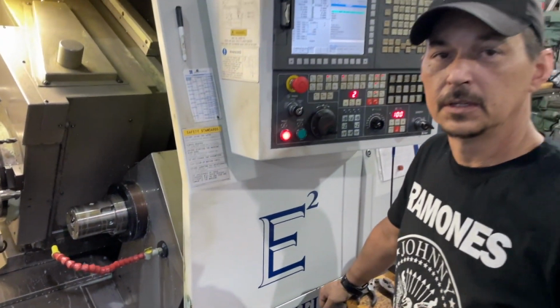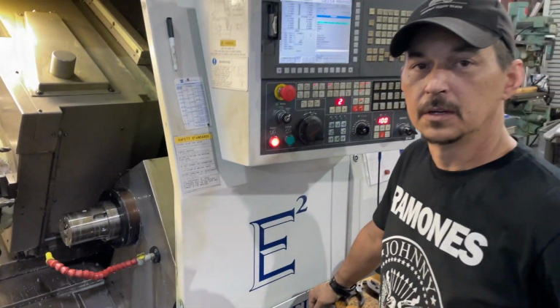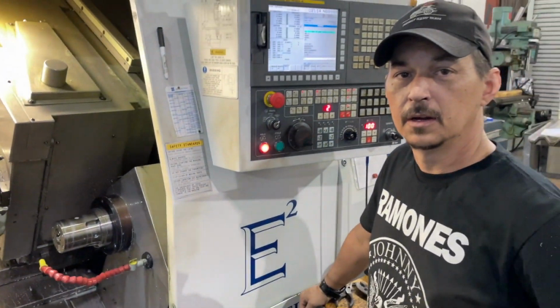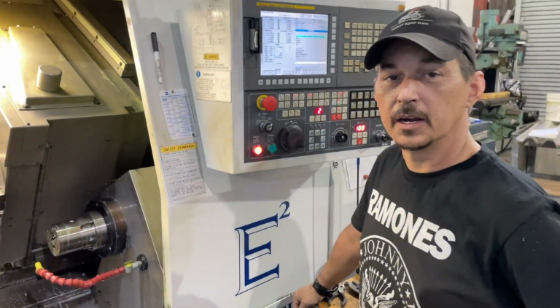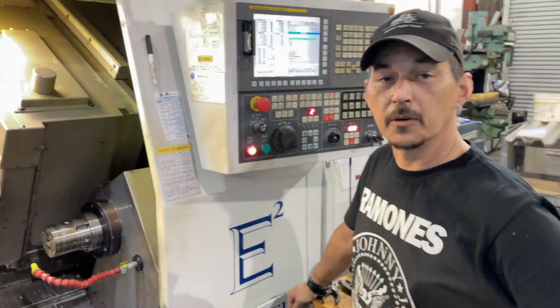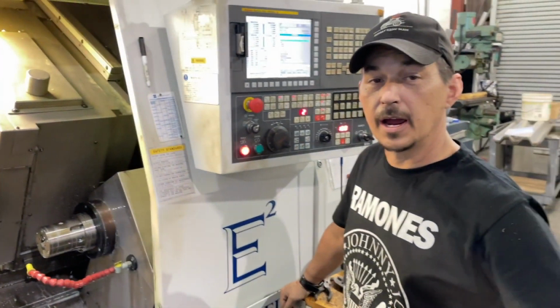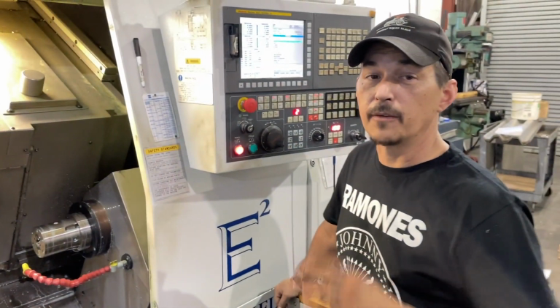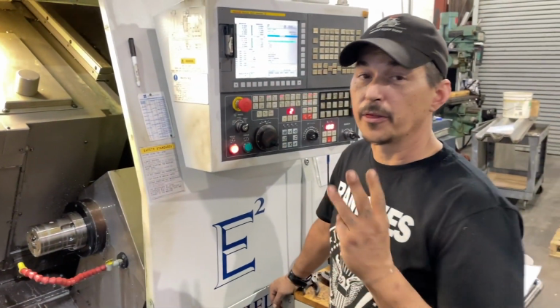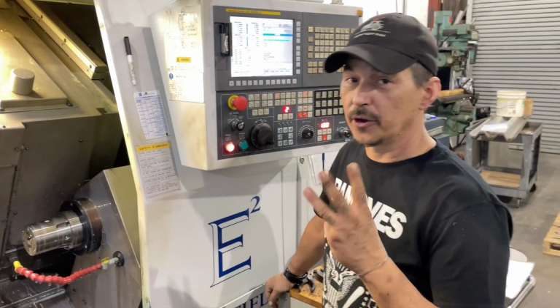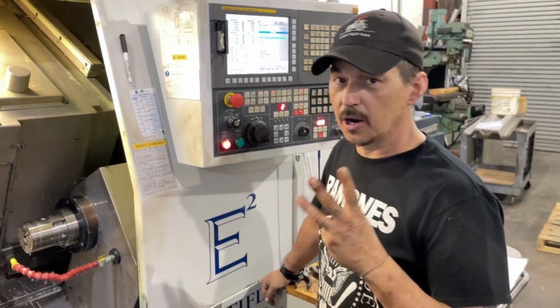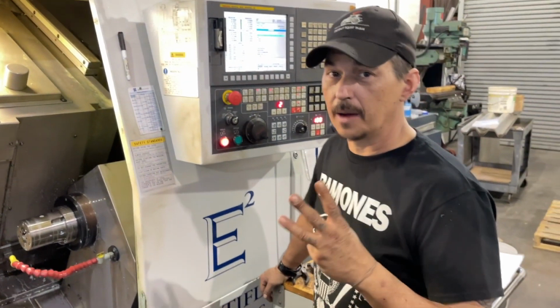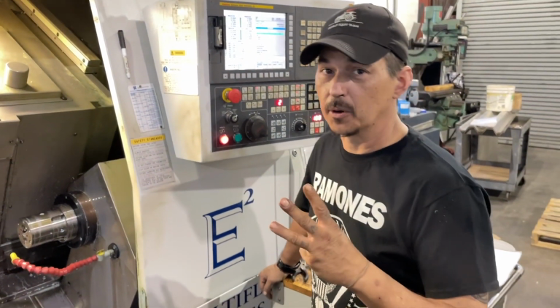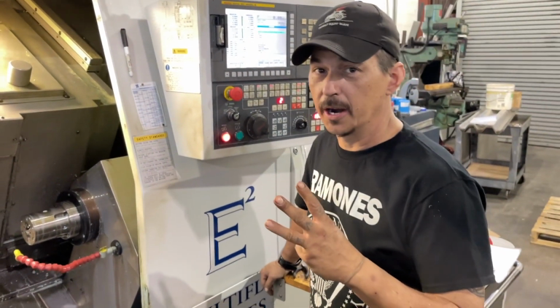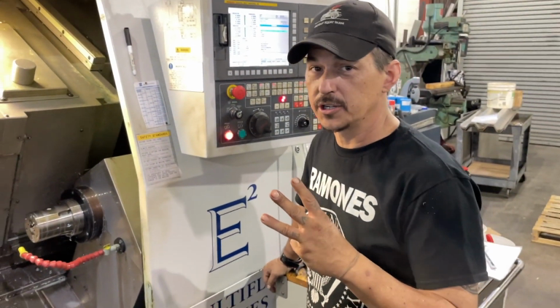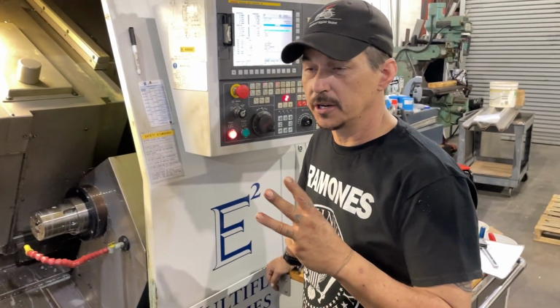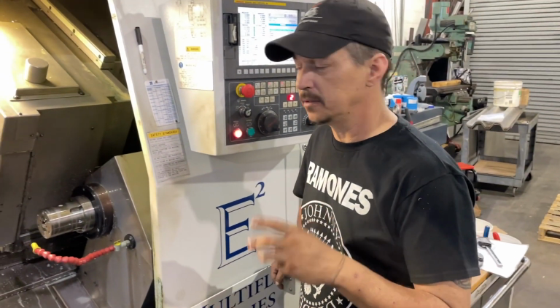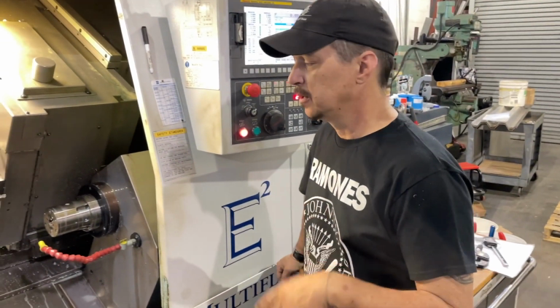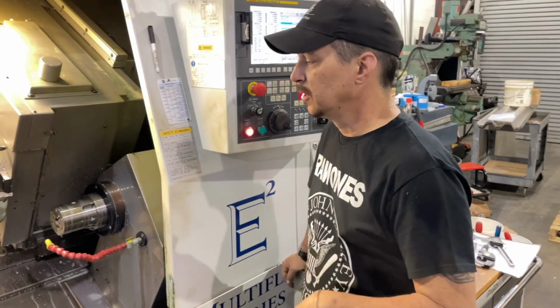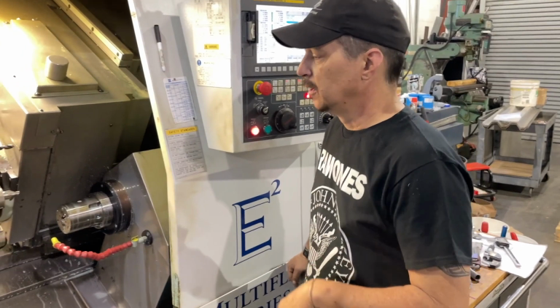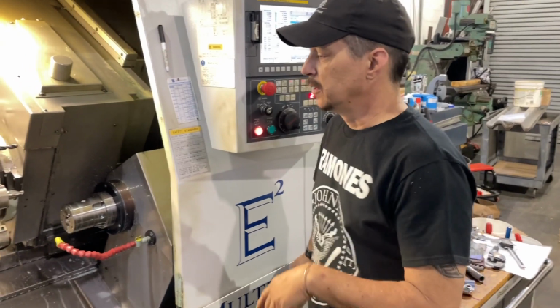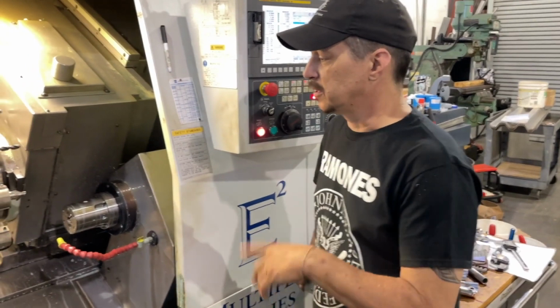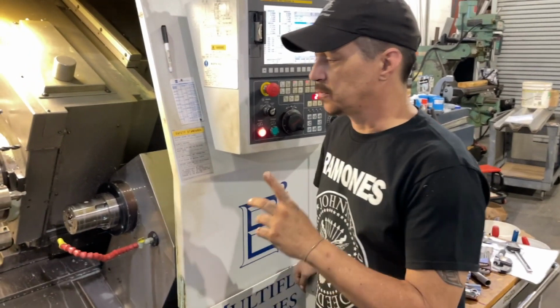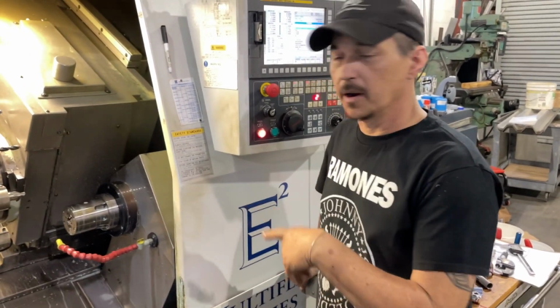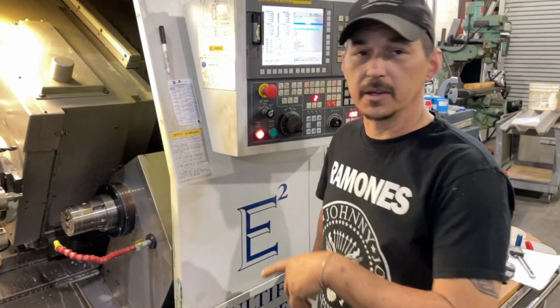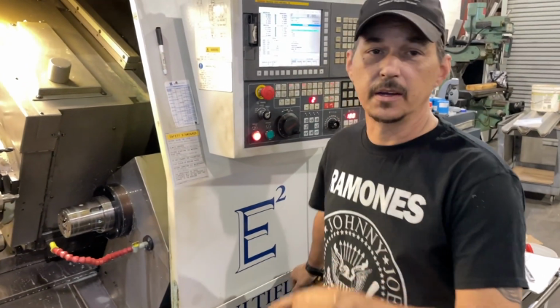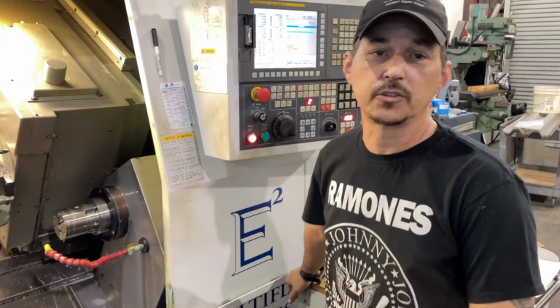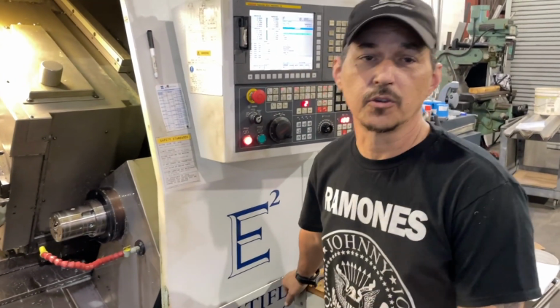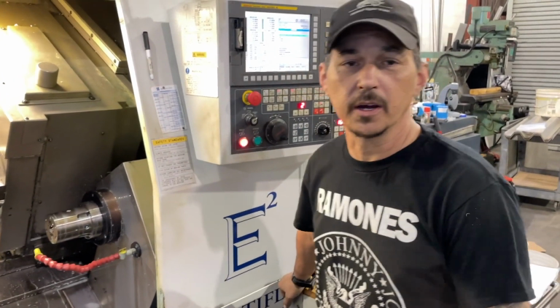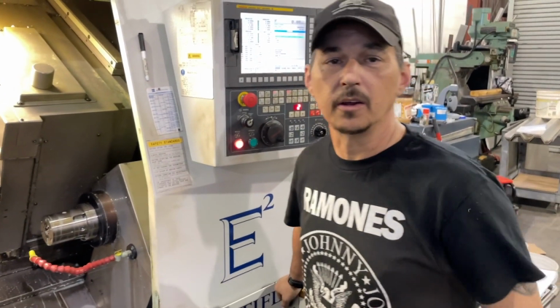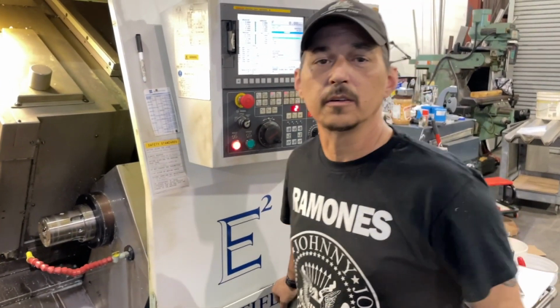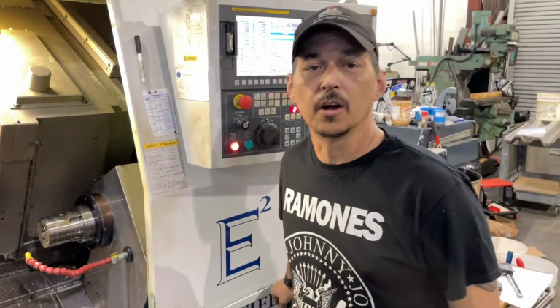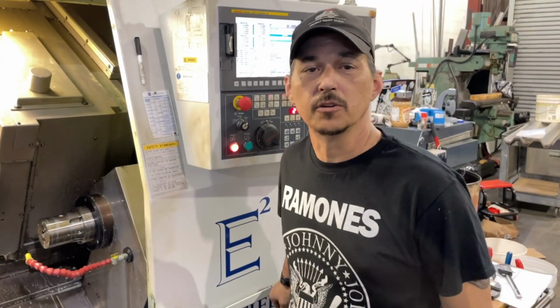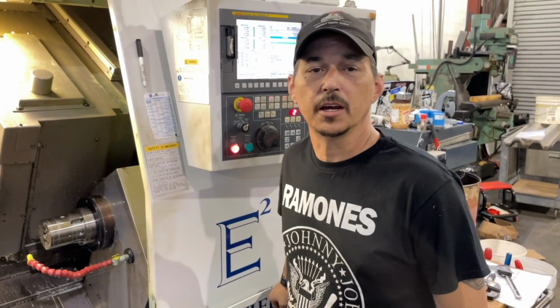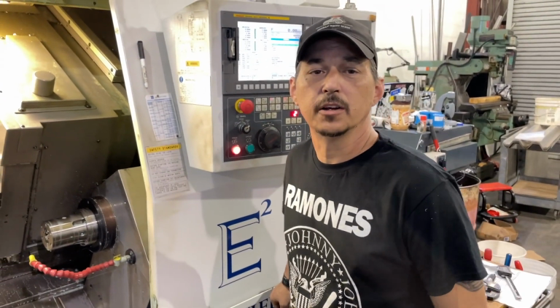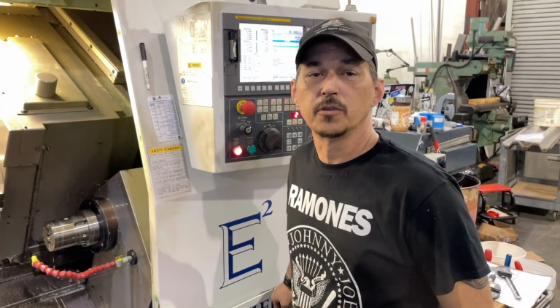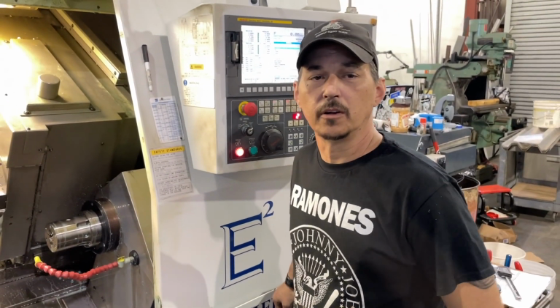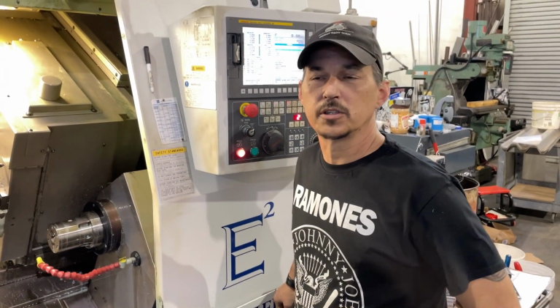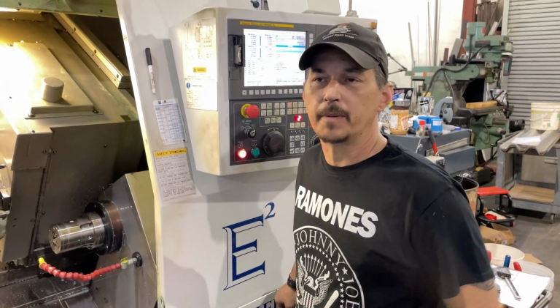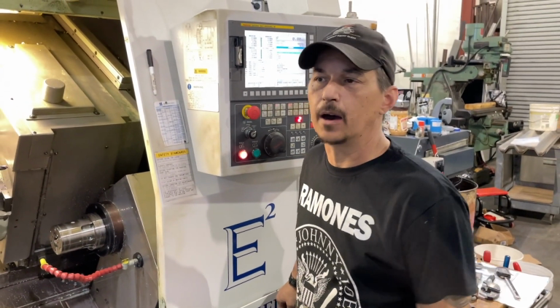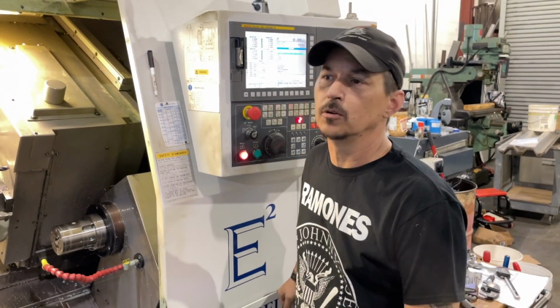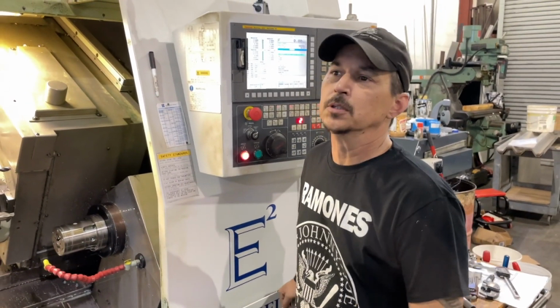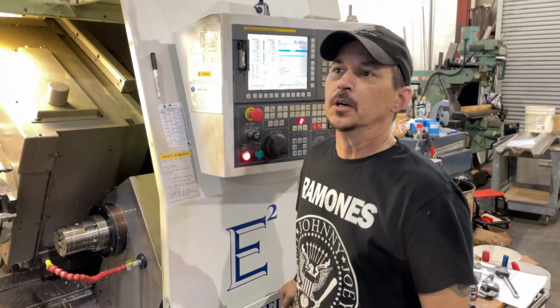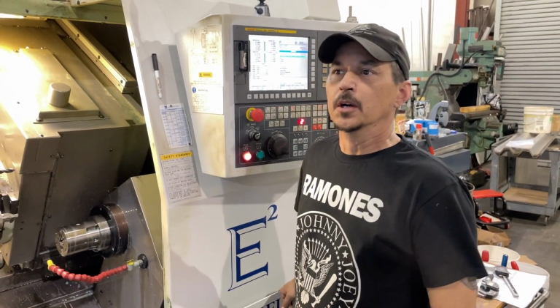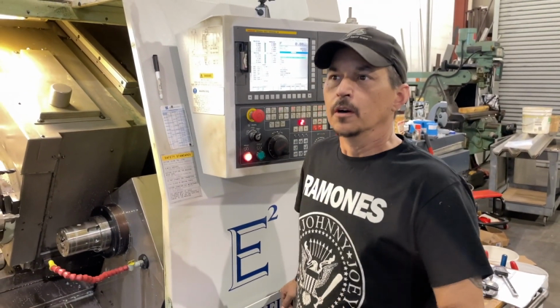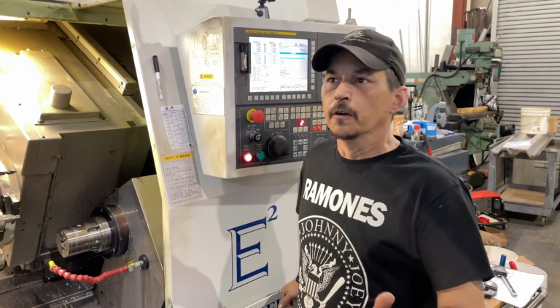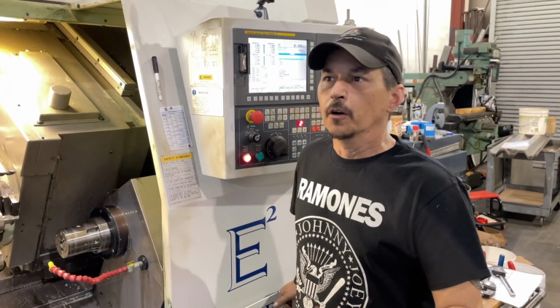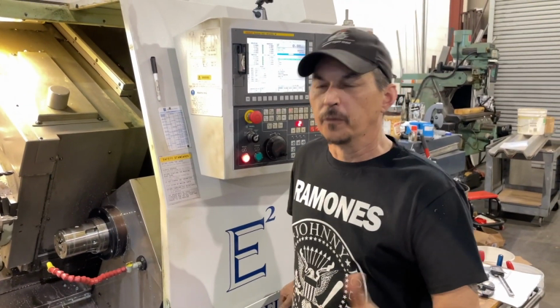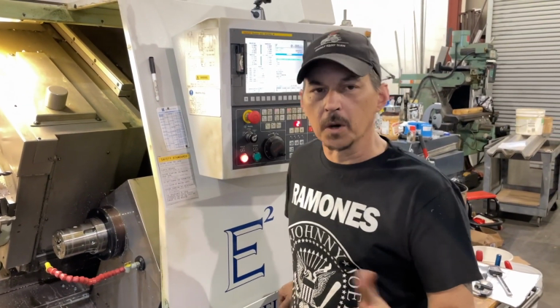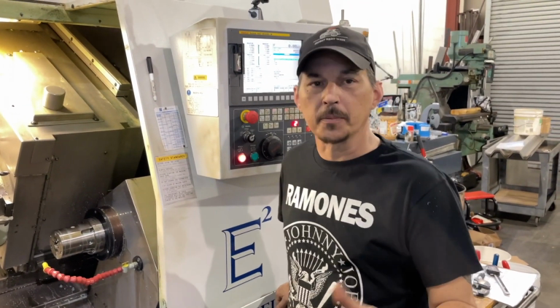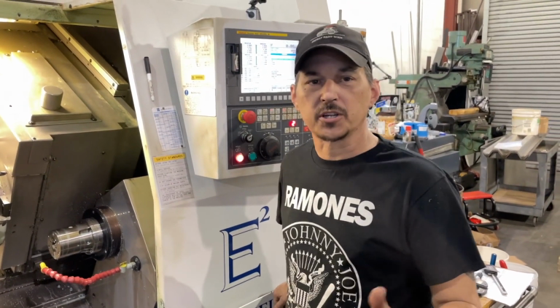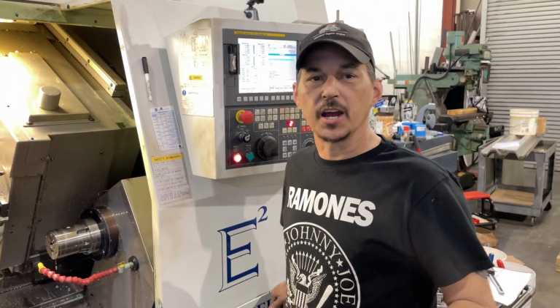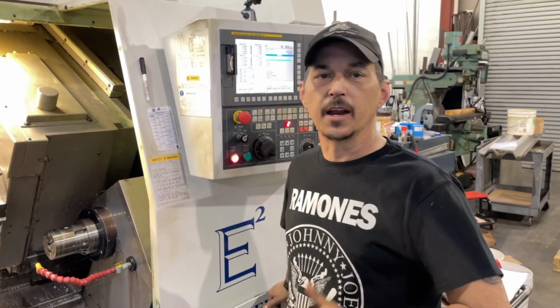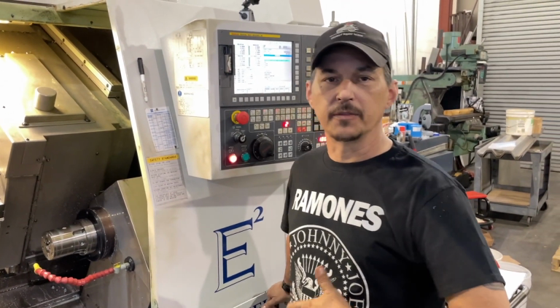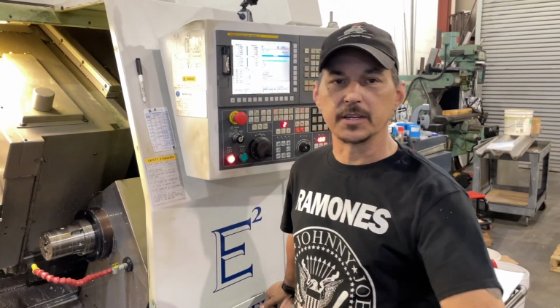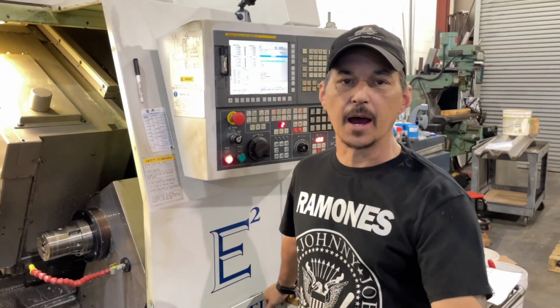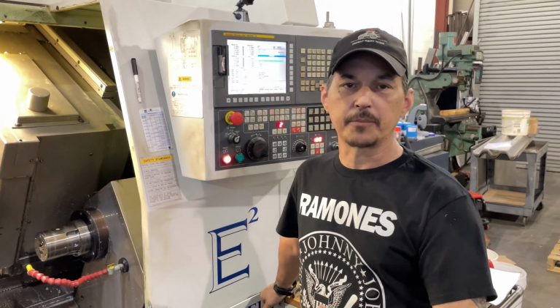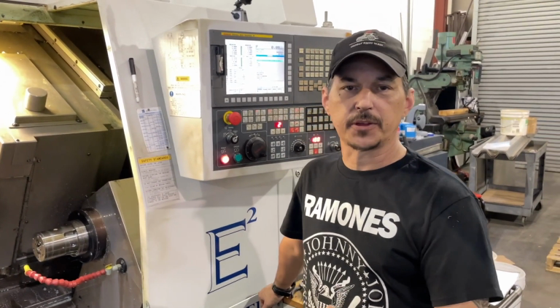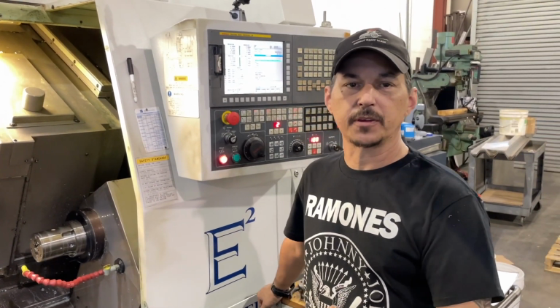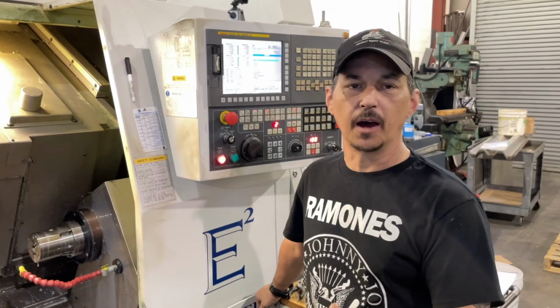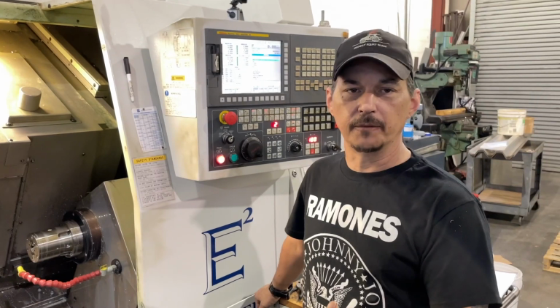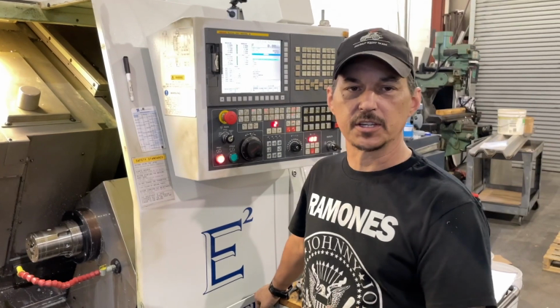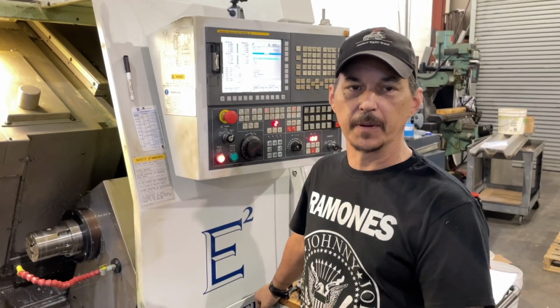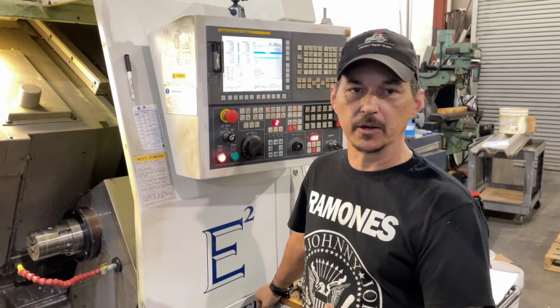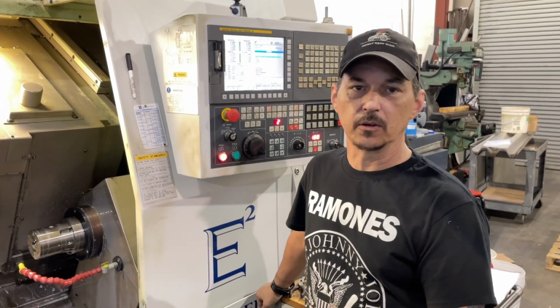Here we have our third operation. This is where the drill goes in and drills about 40% of the depth of the spindle.